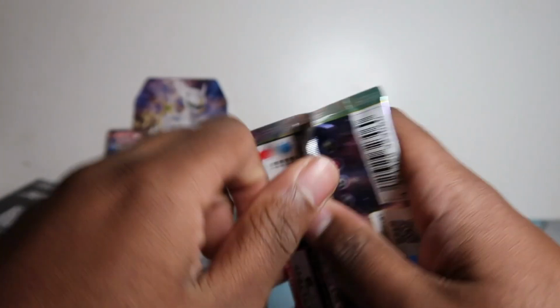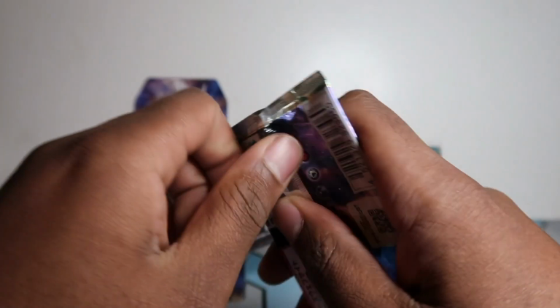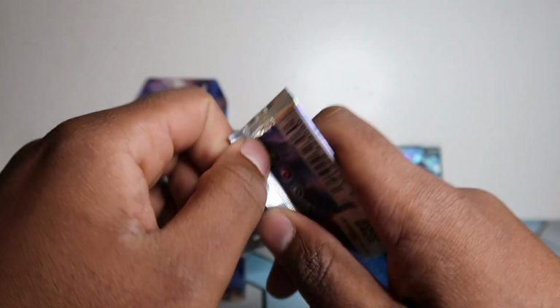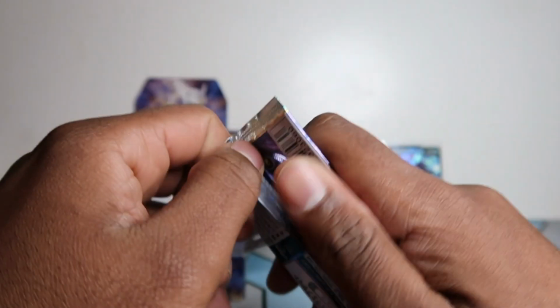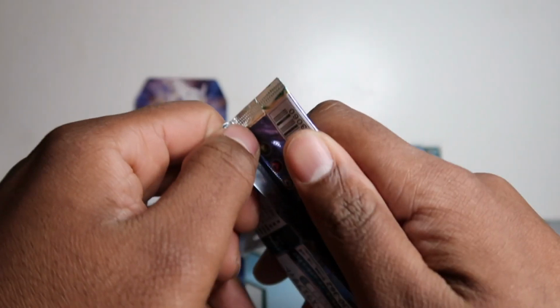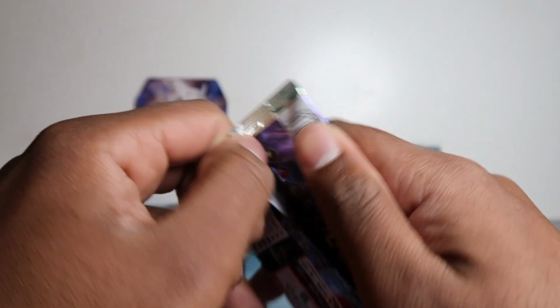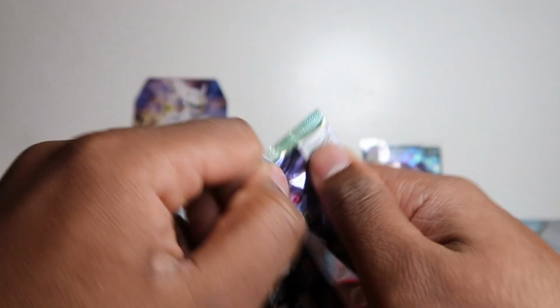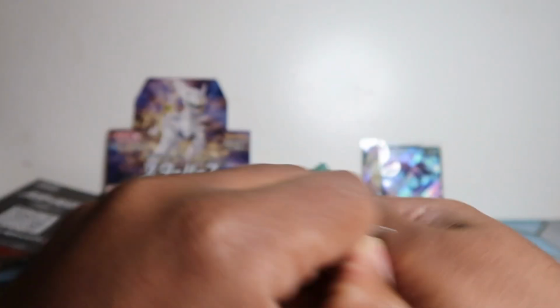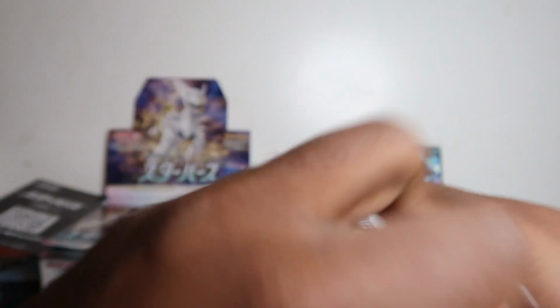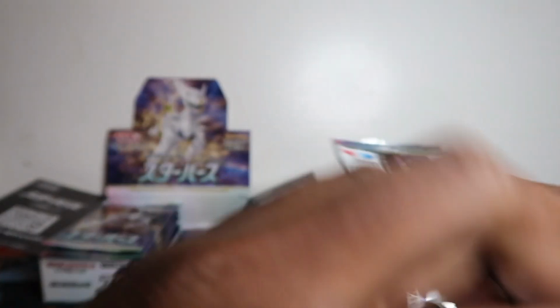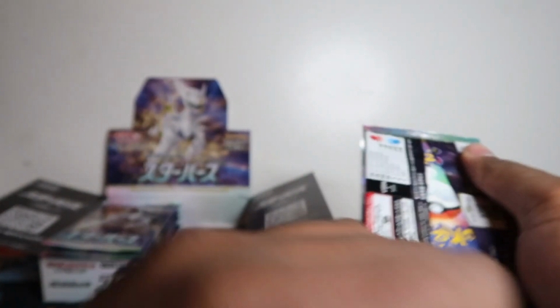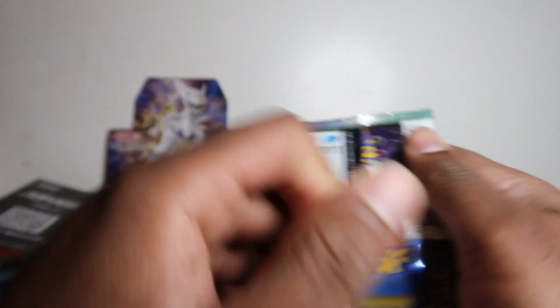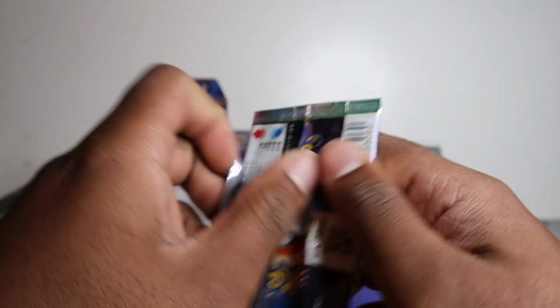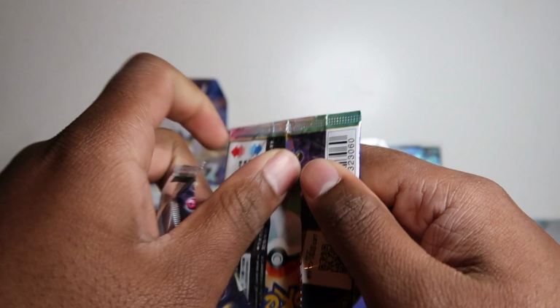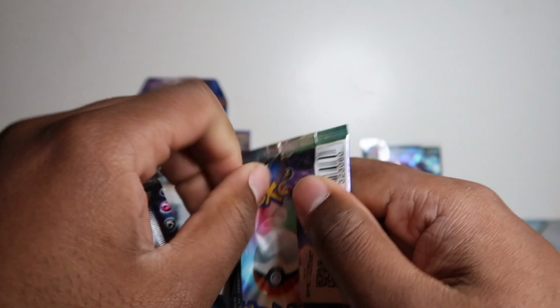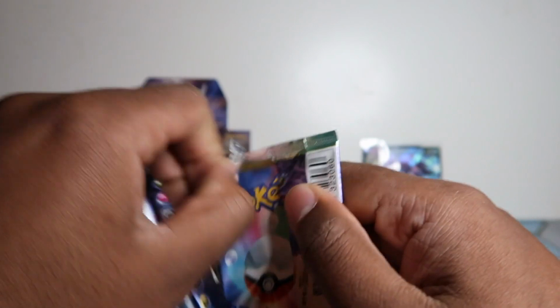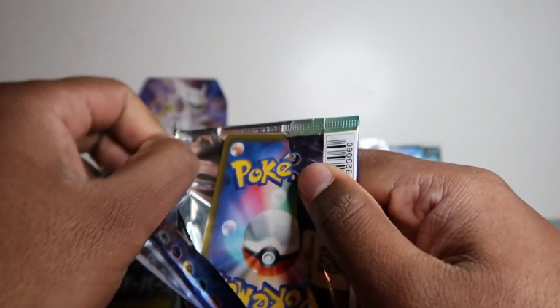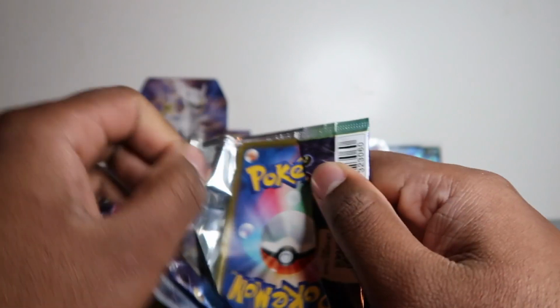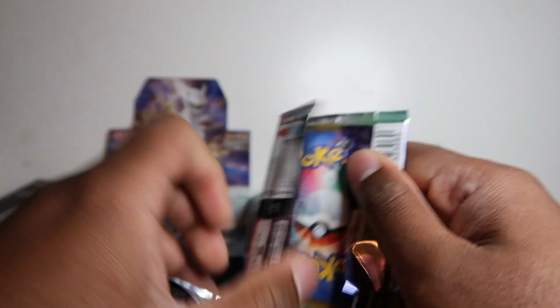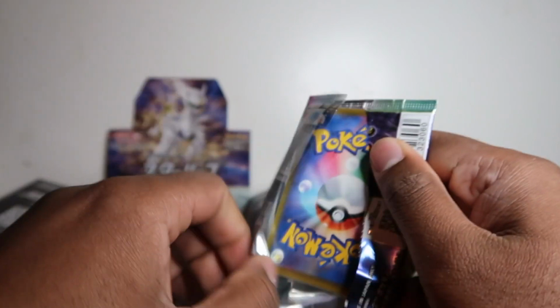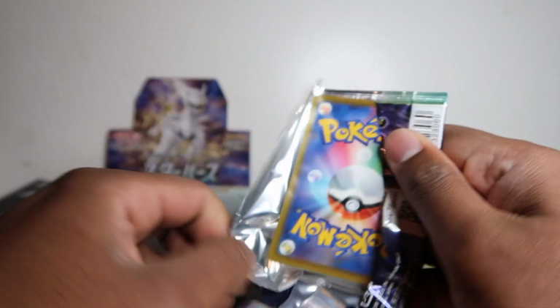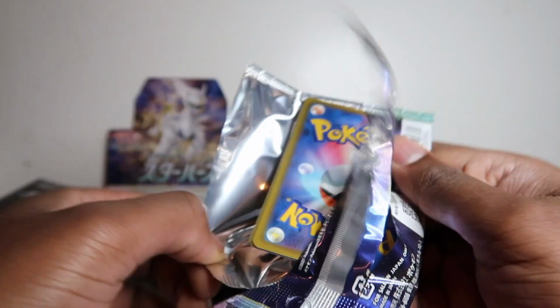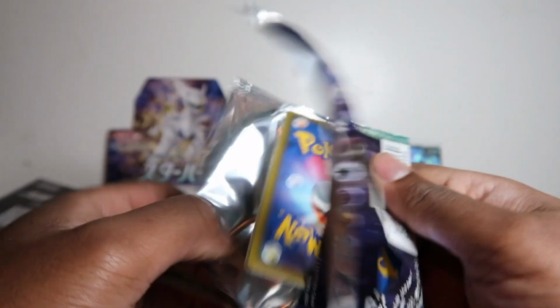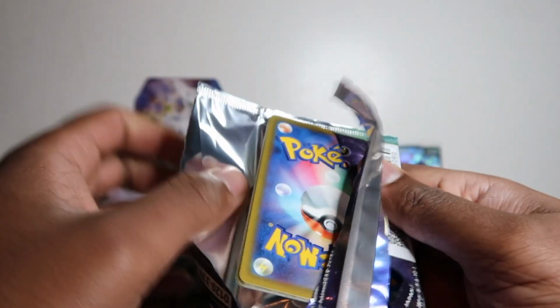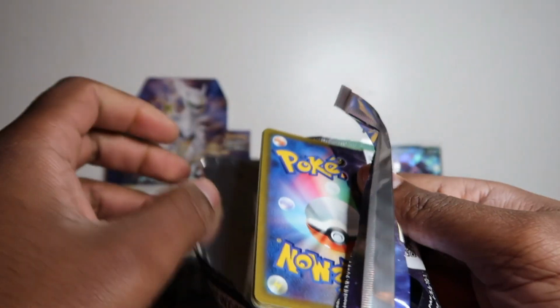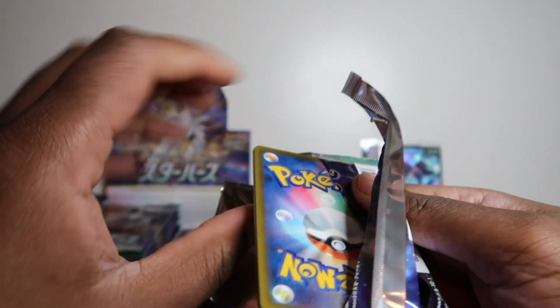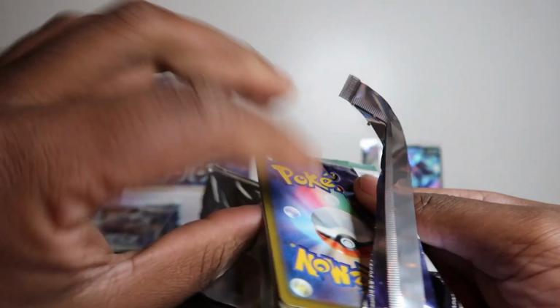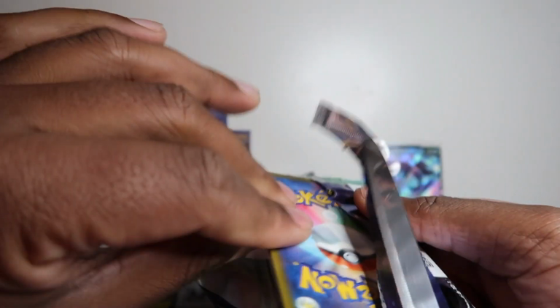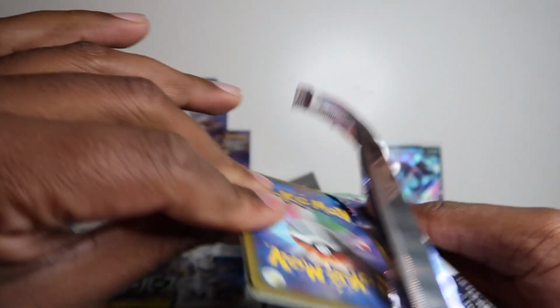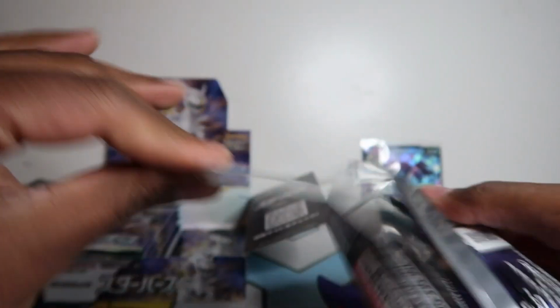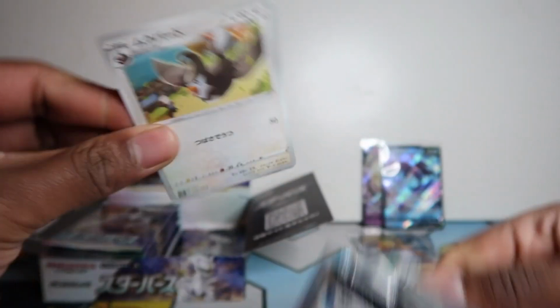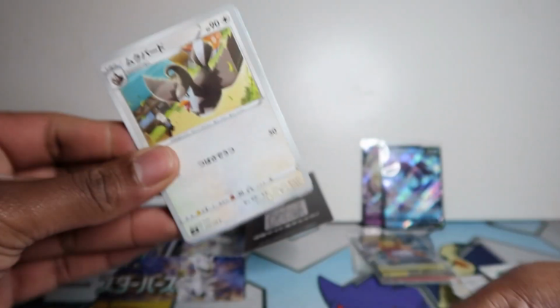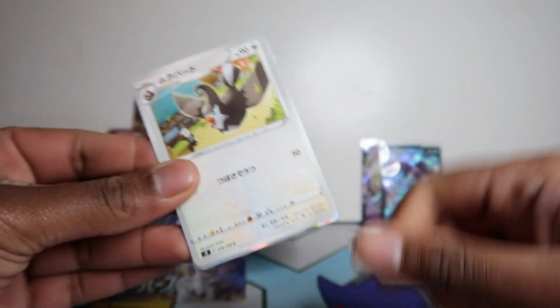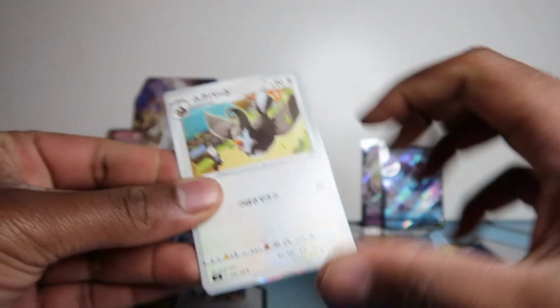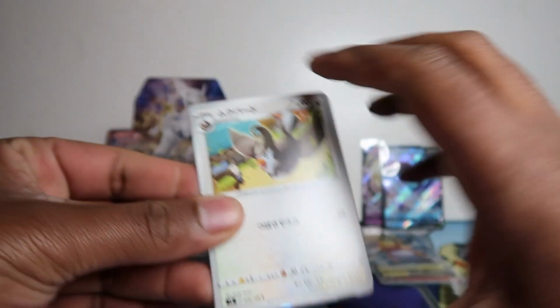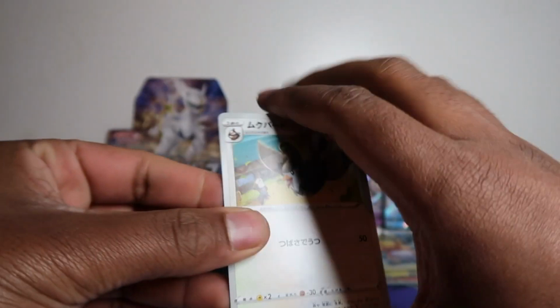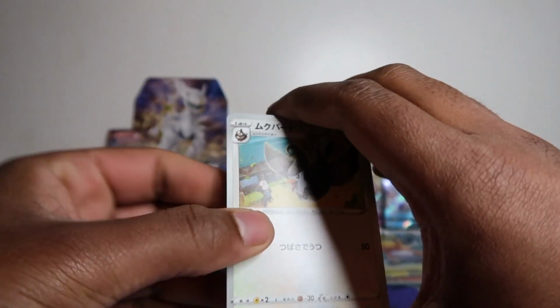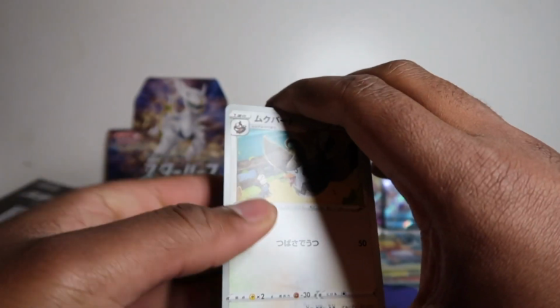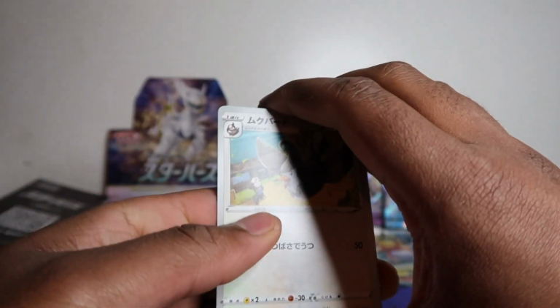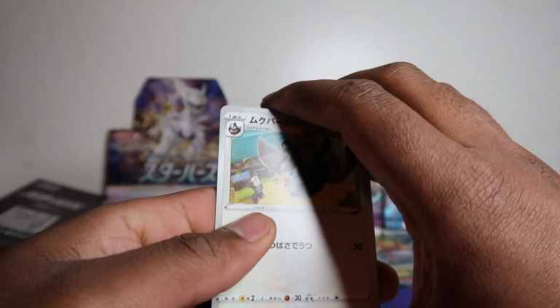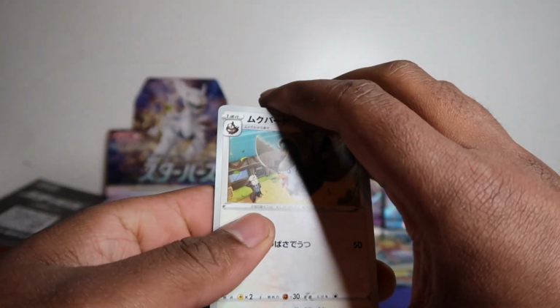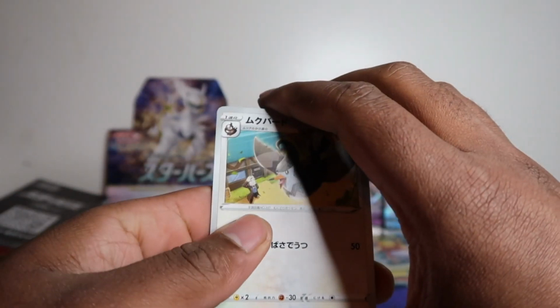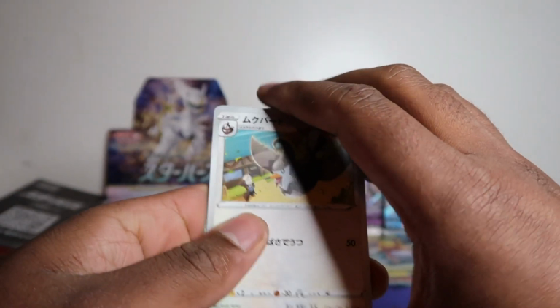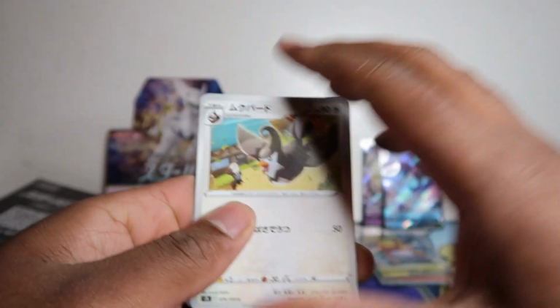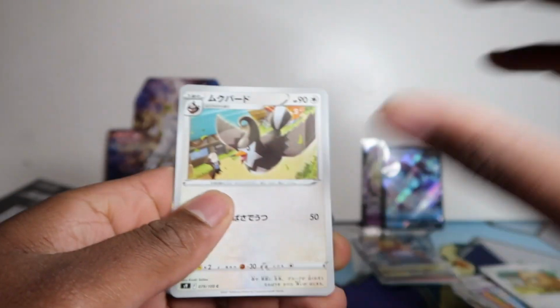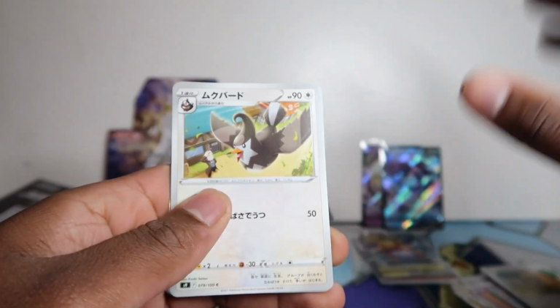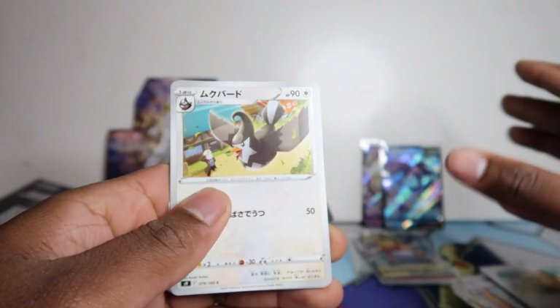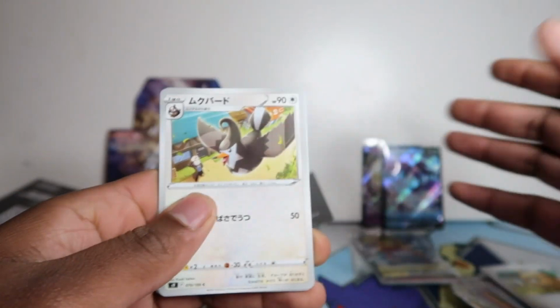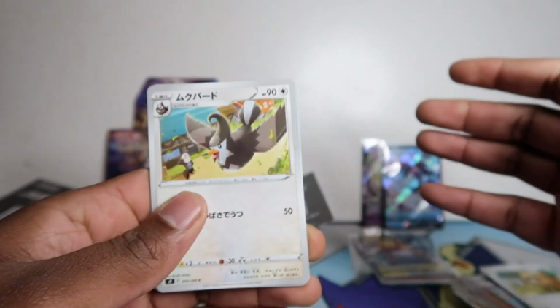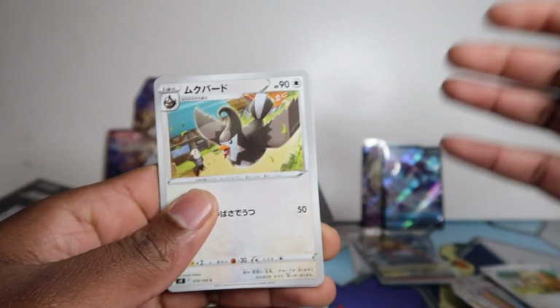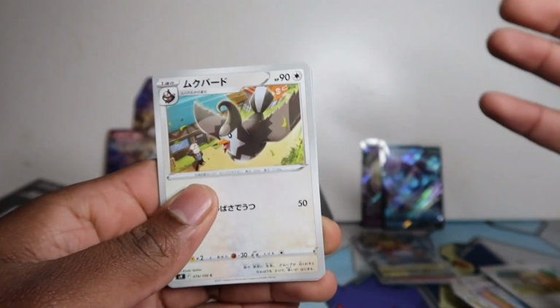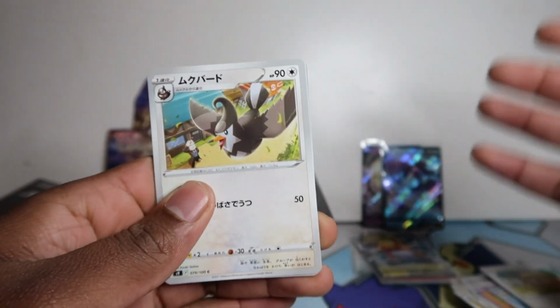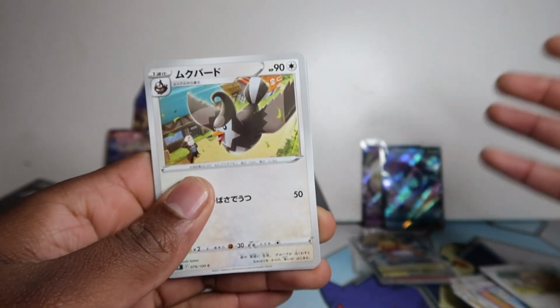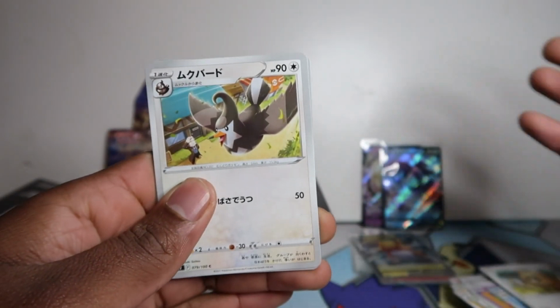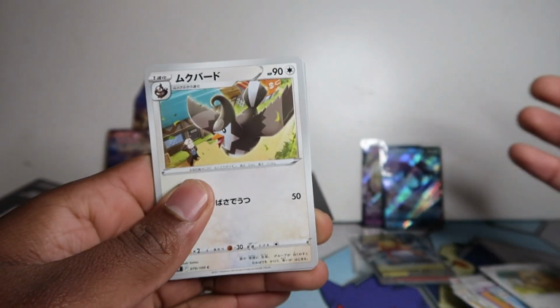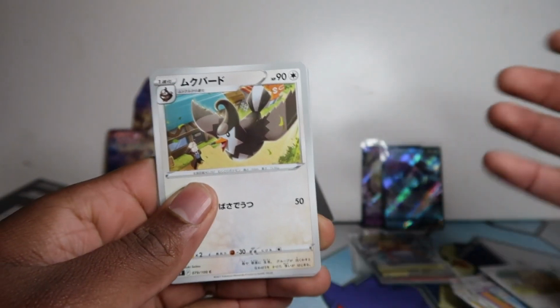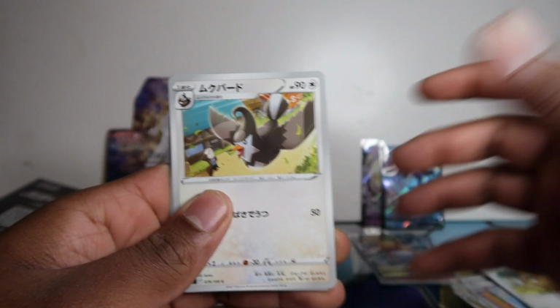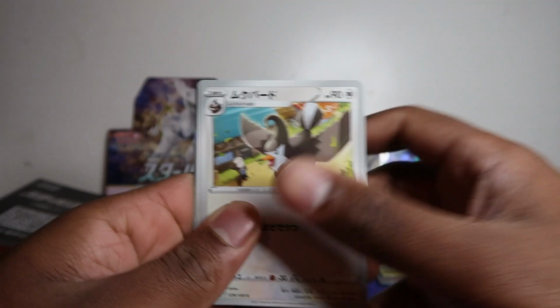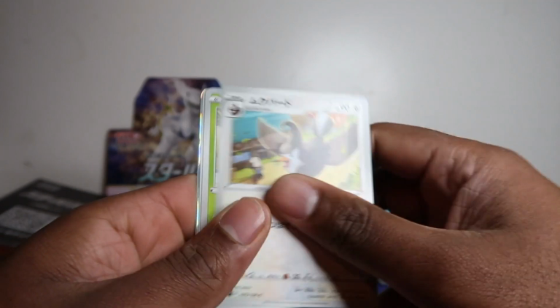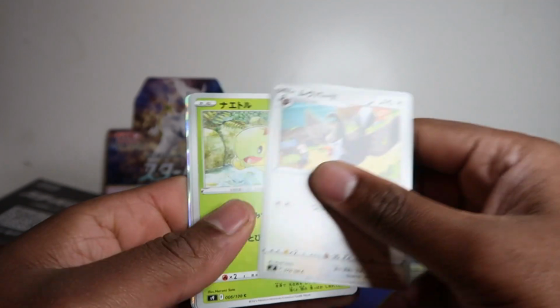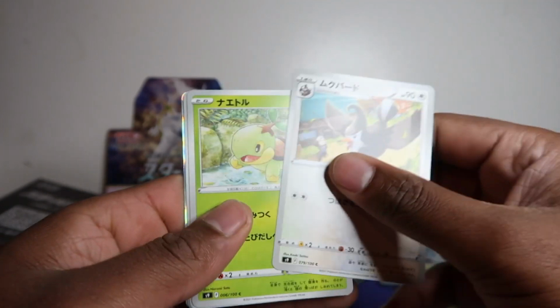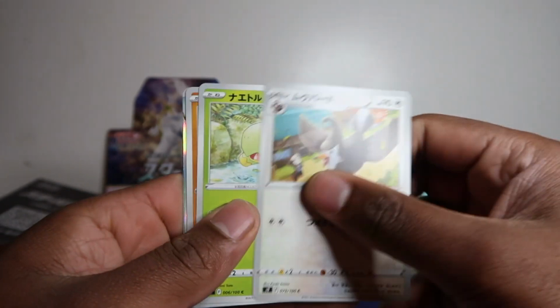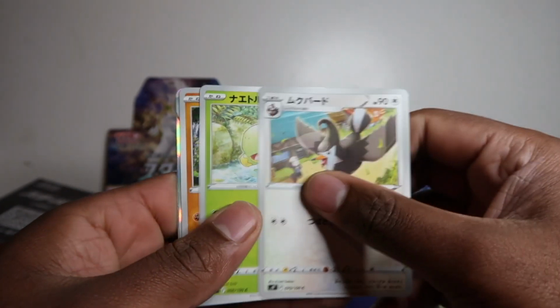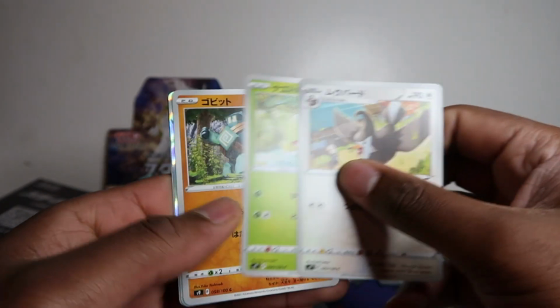Make sure to get your packs — you can buy a full box or loose packs on famousgrowl.com. We'll also have VMAX Climax on TikTok.